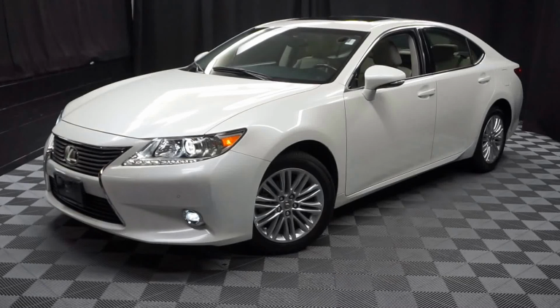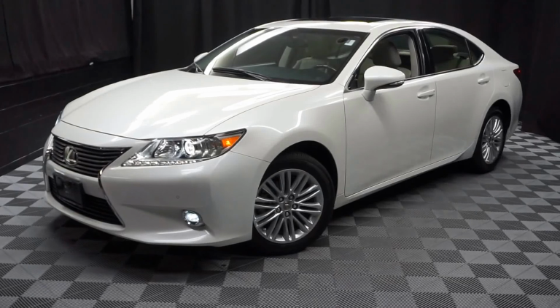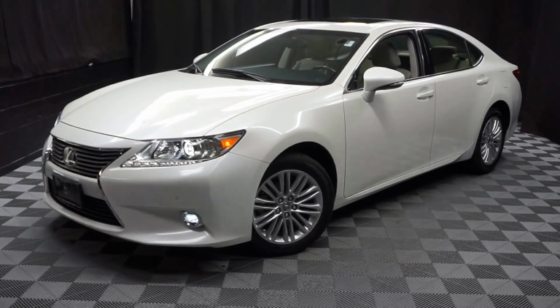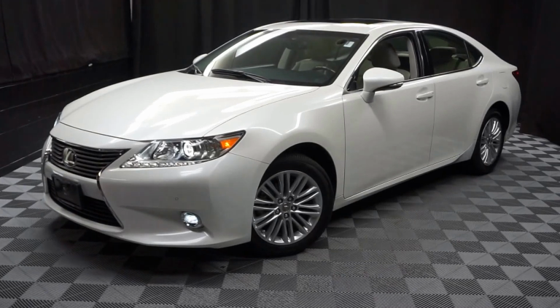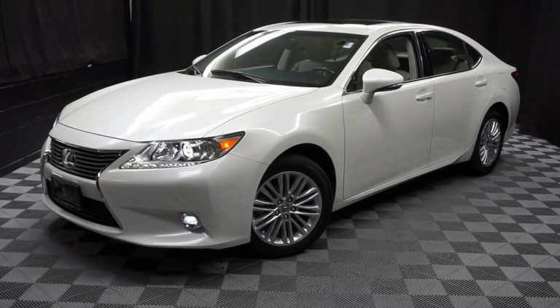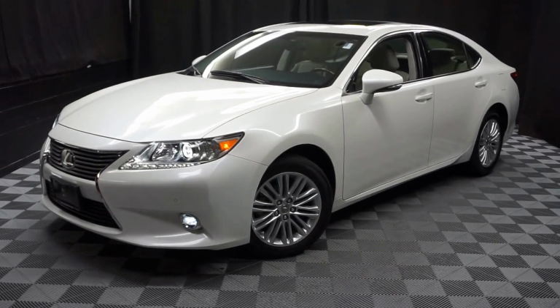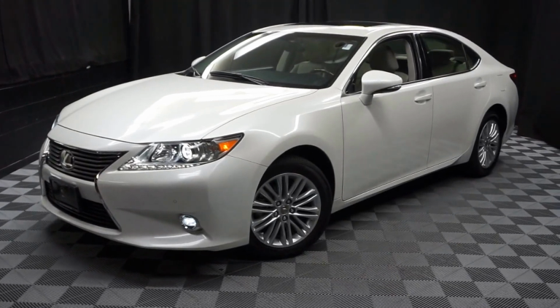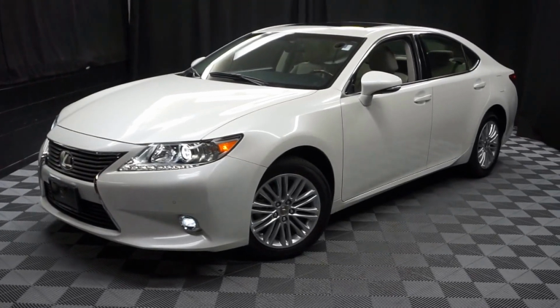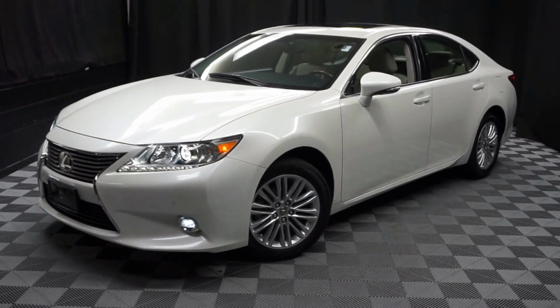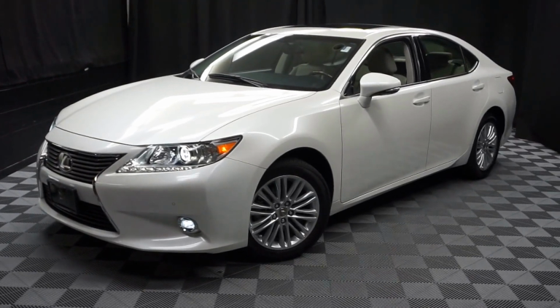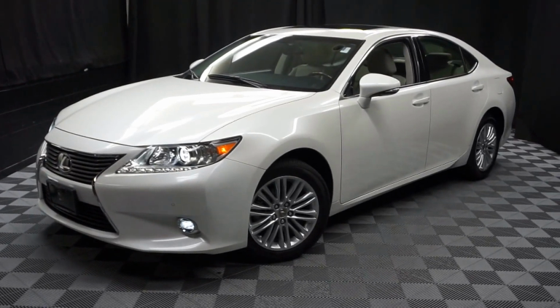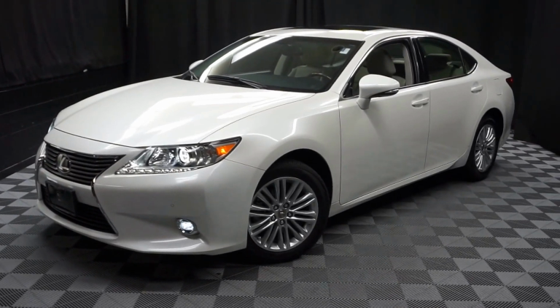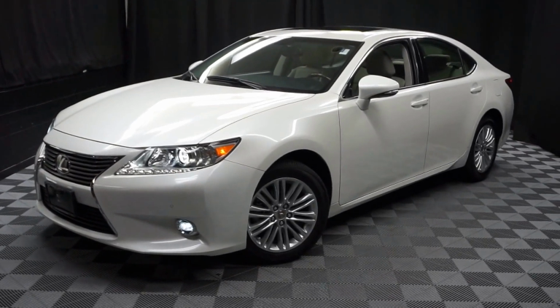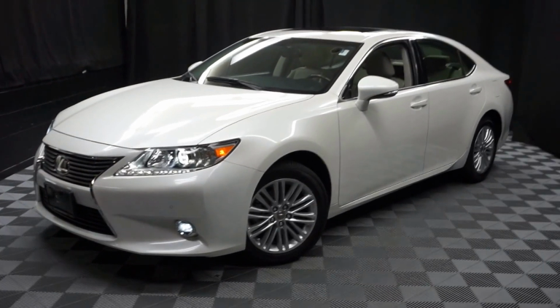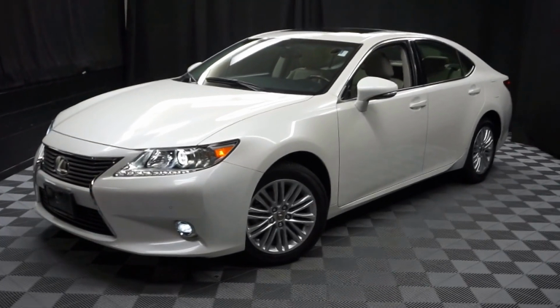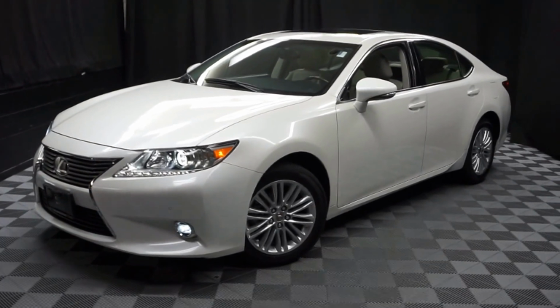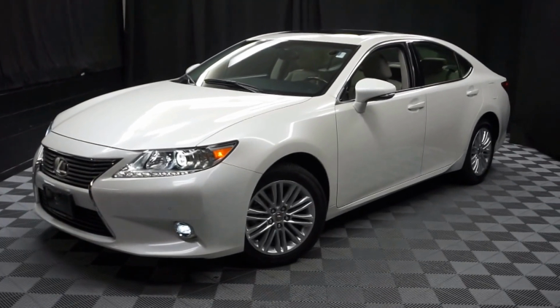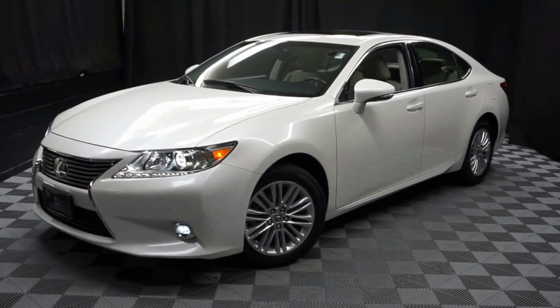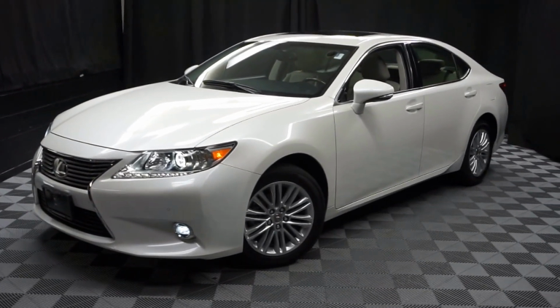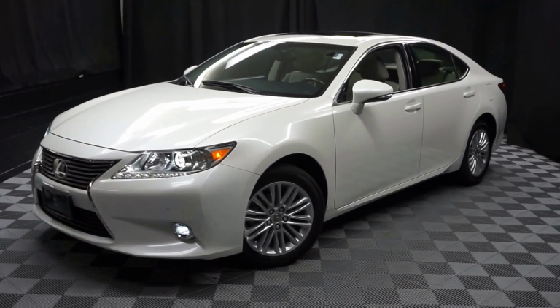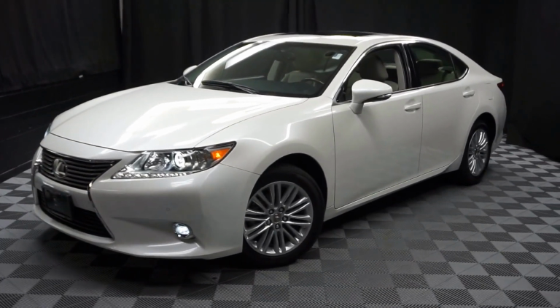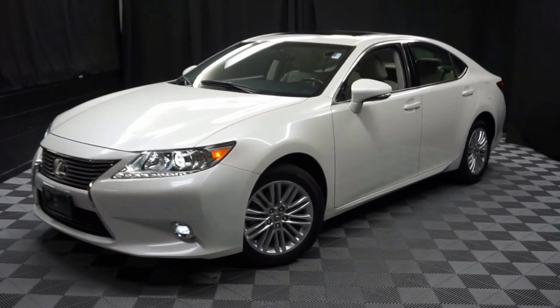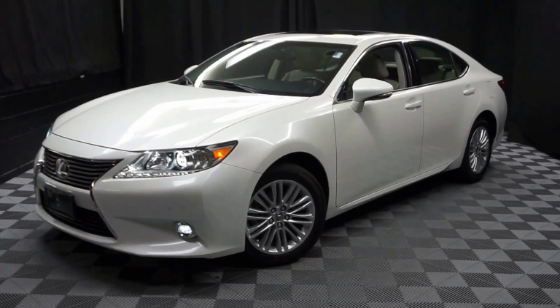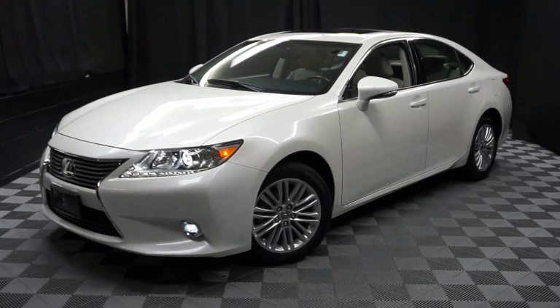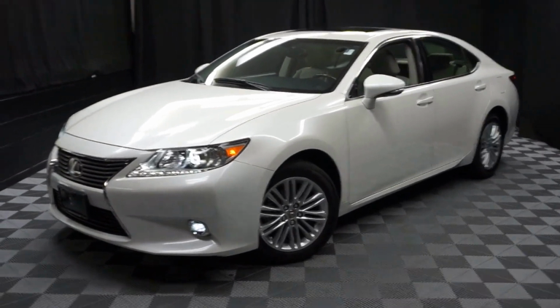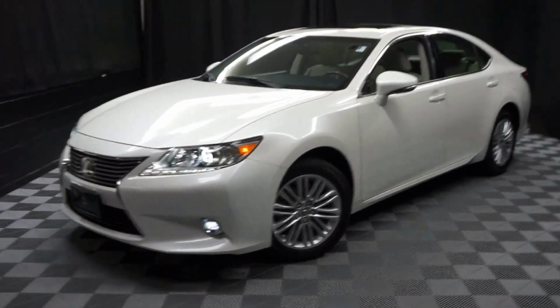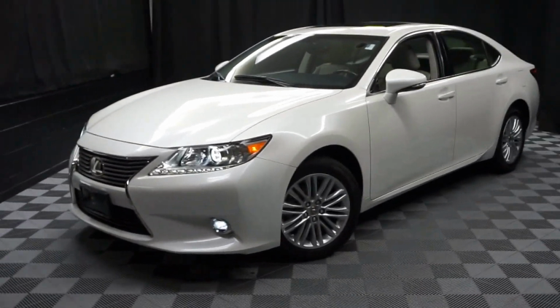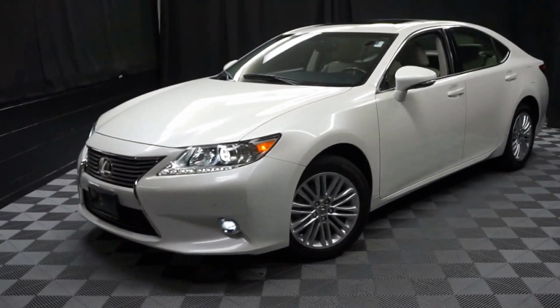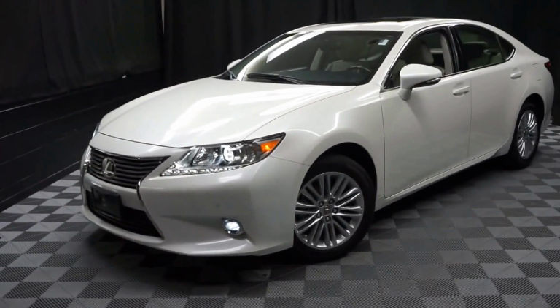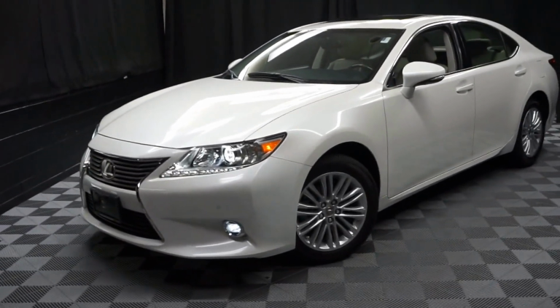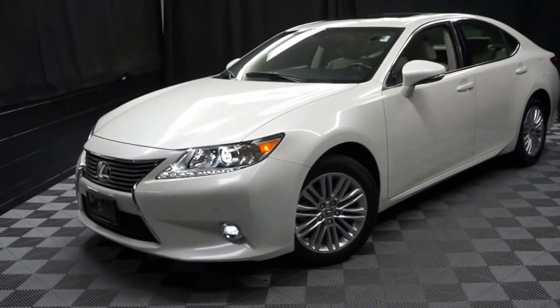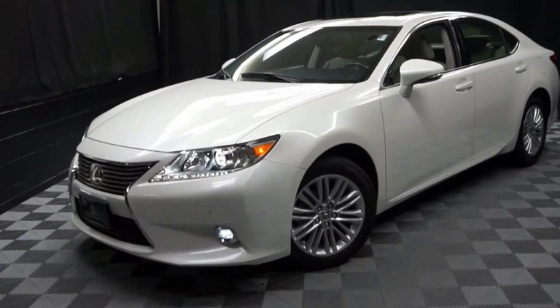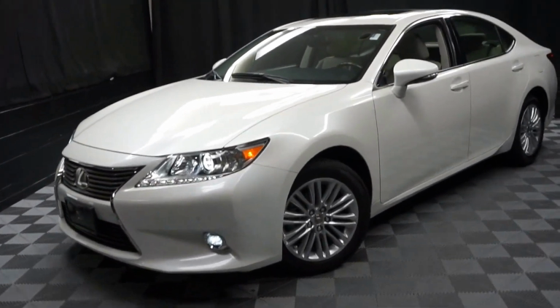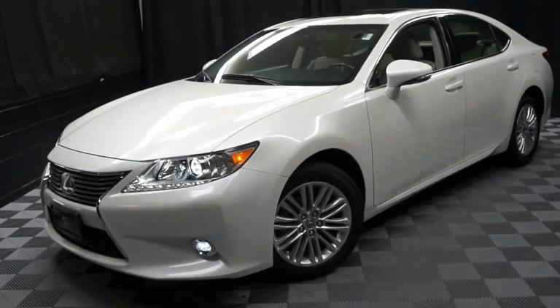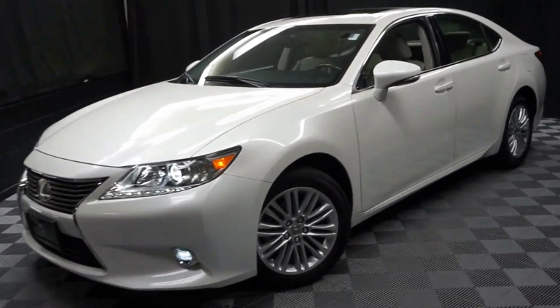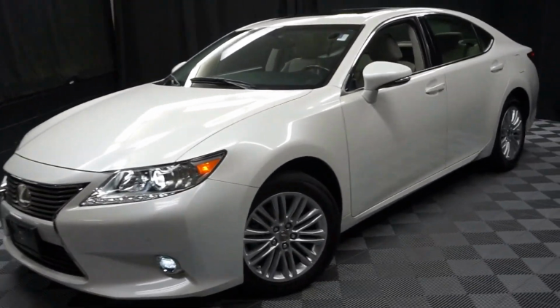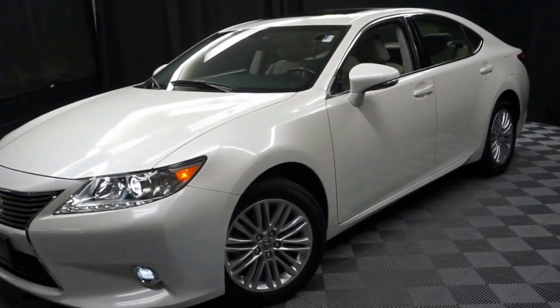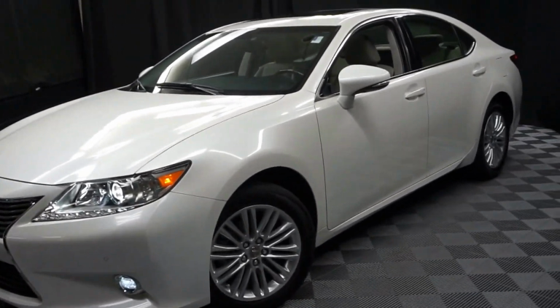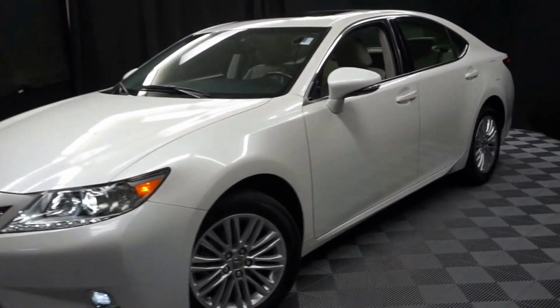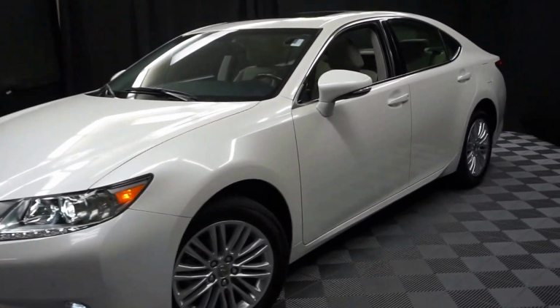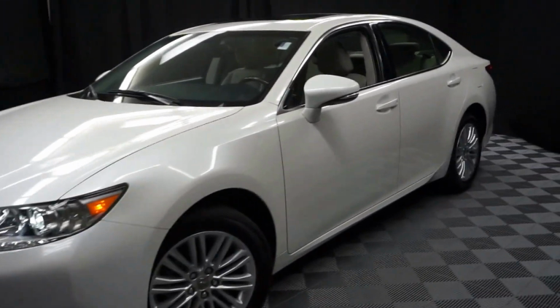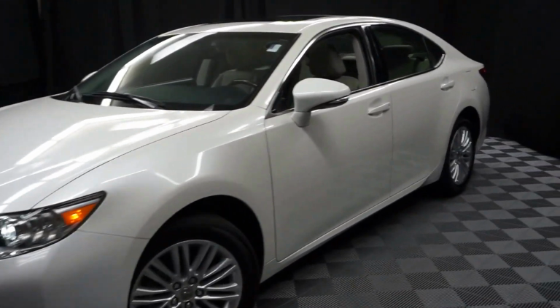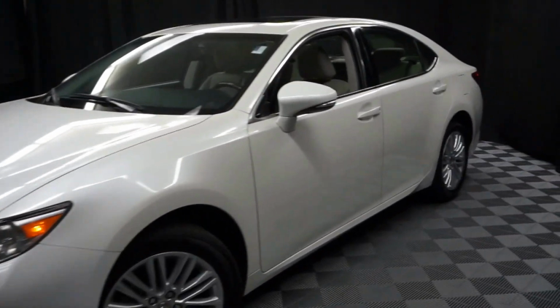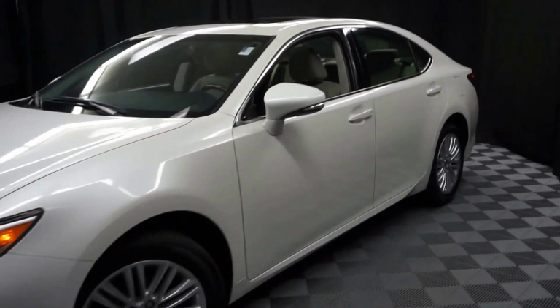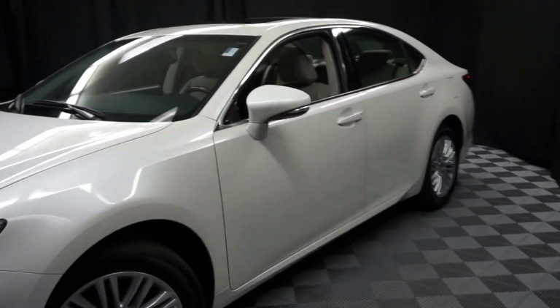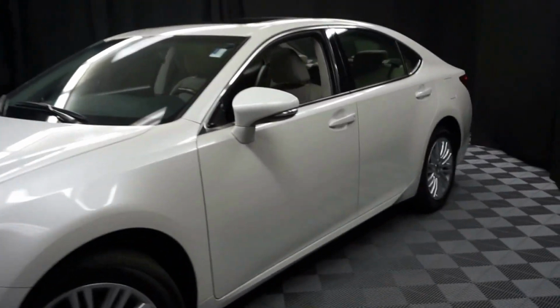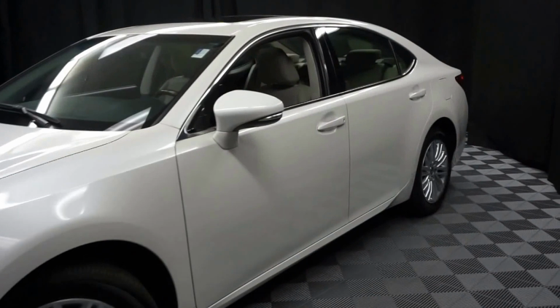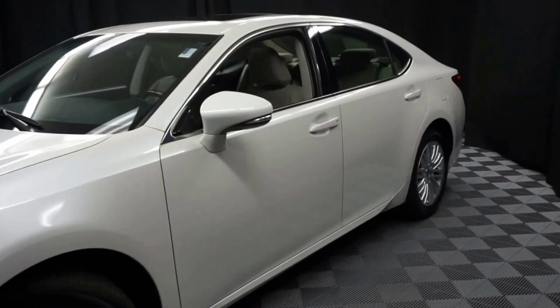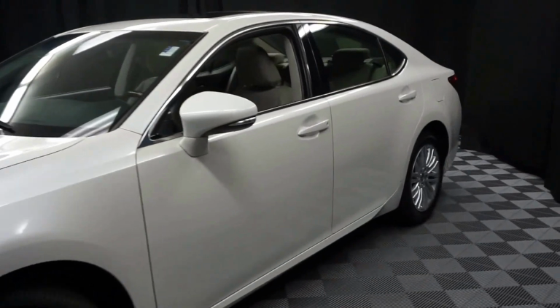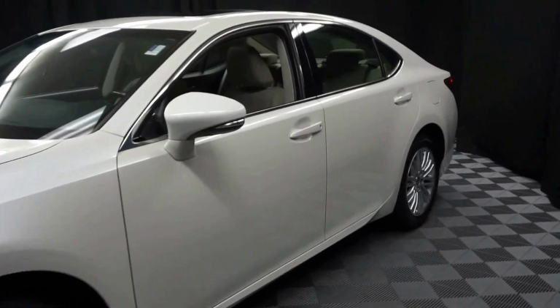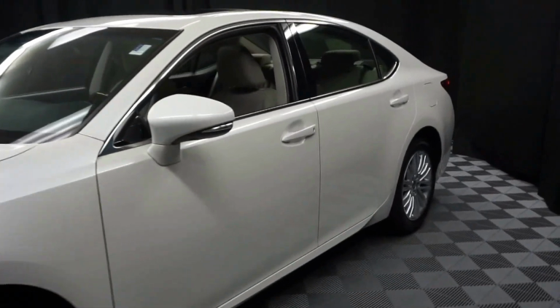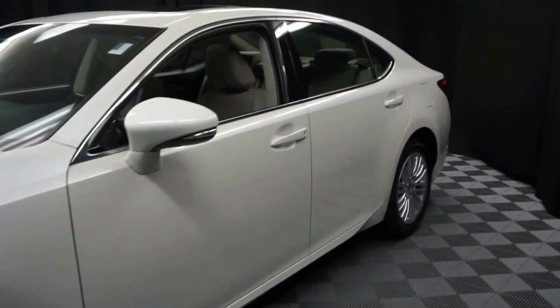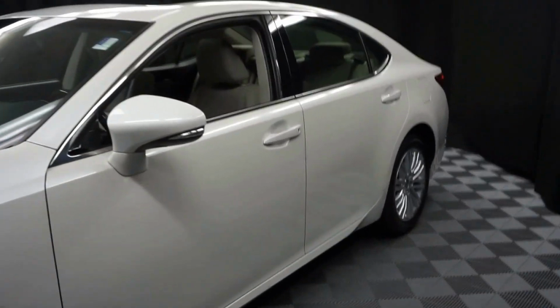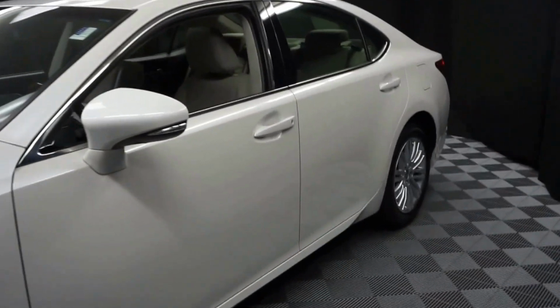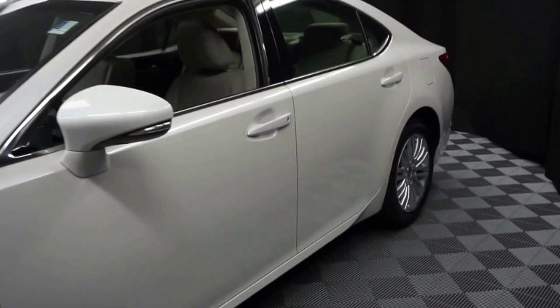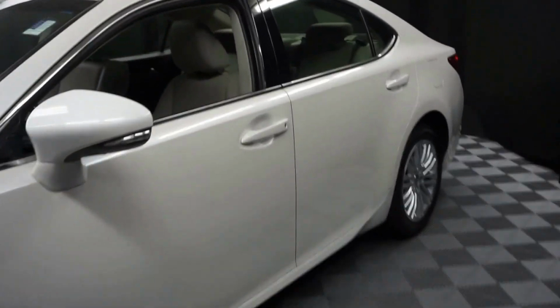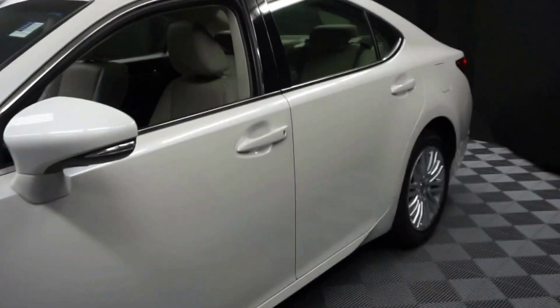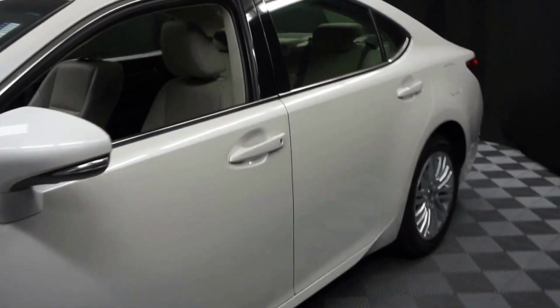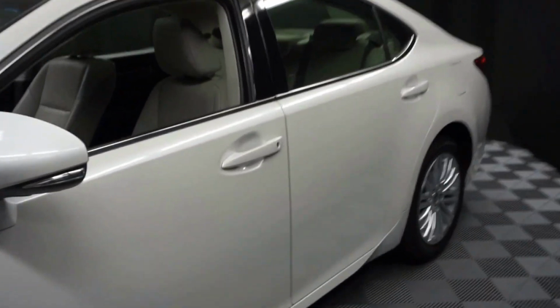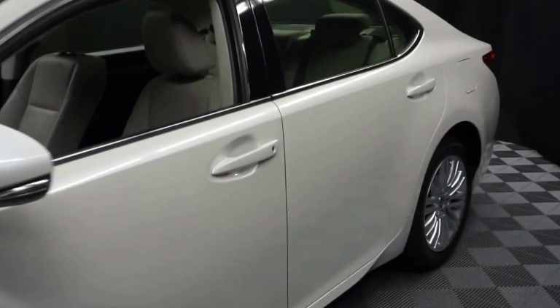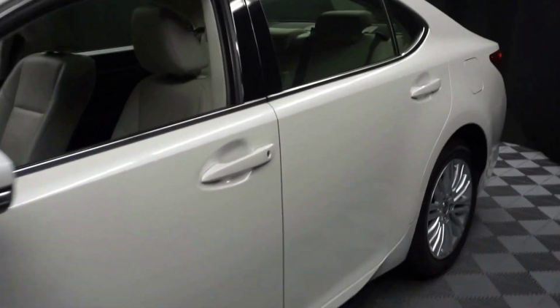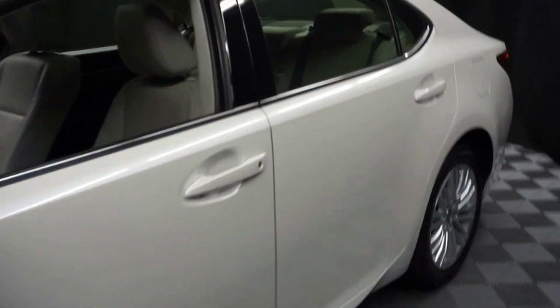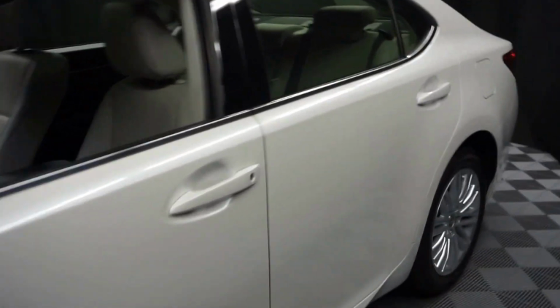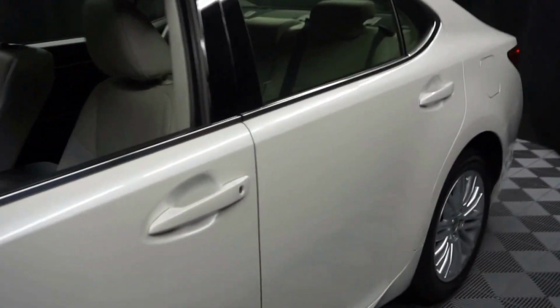All right, car shoppers, welcome back to Lexus of Wilmington. Just down in our inventories is a 2015 Lexus ES350.